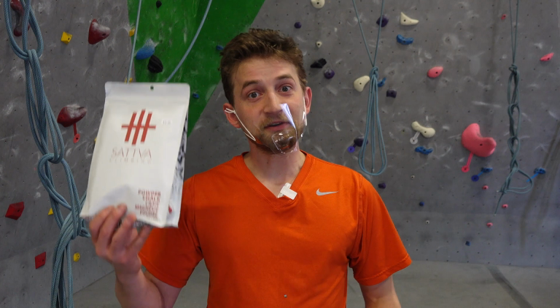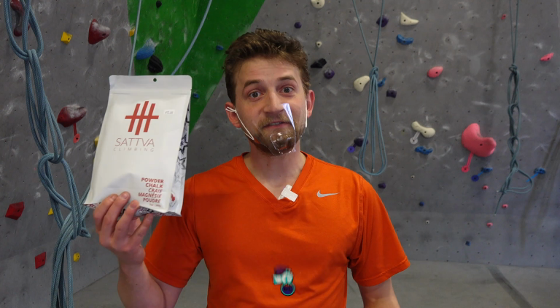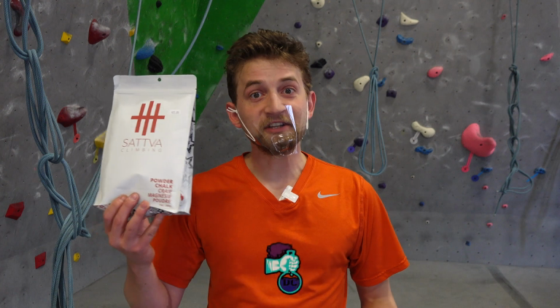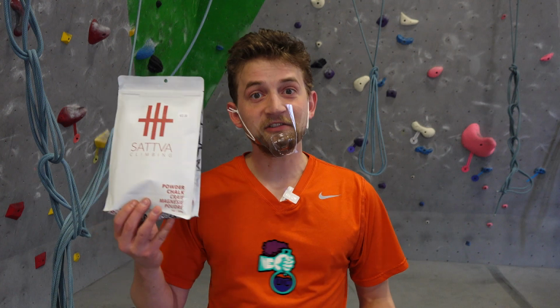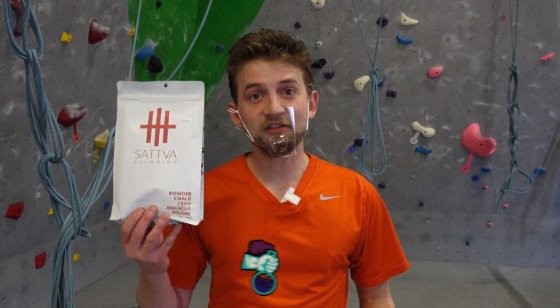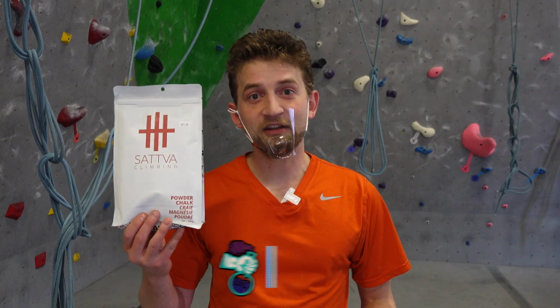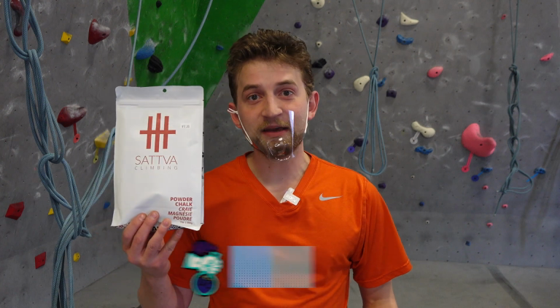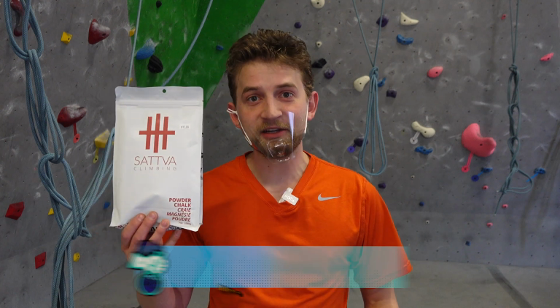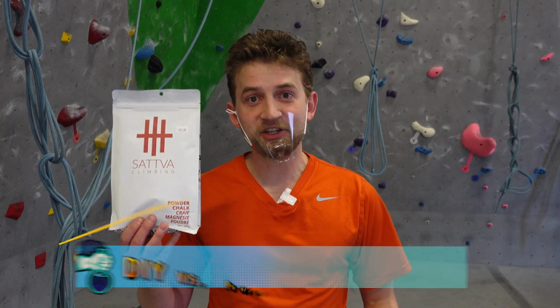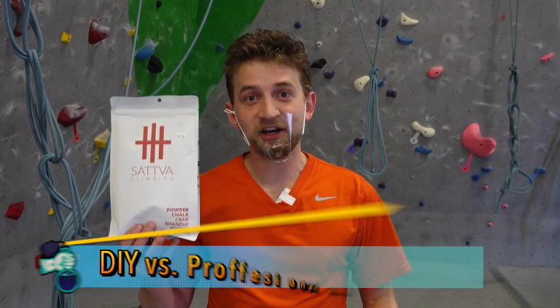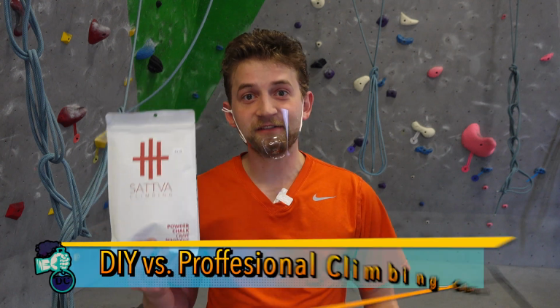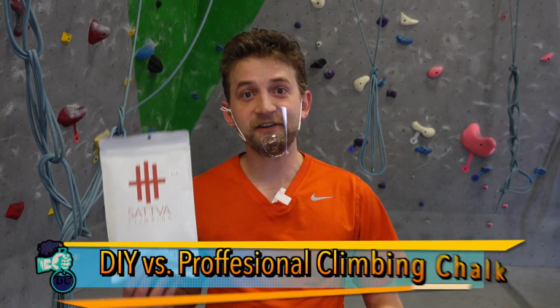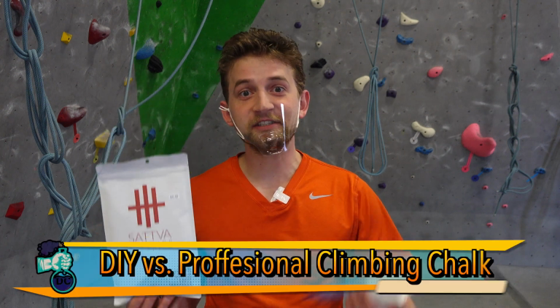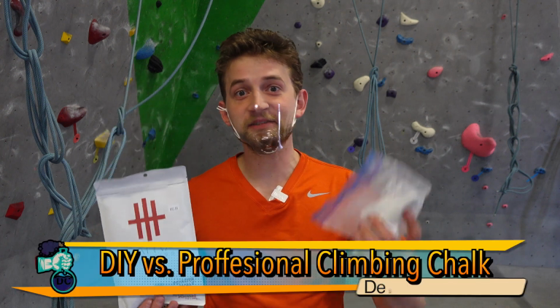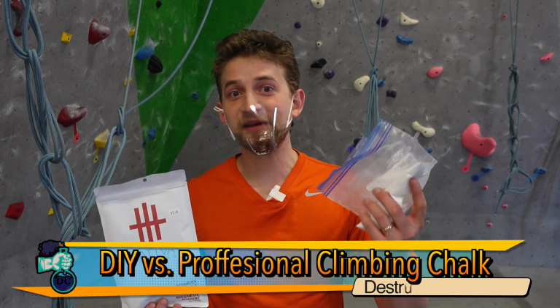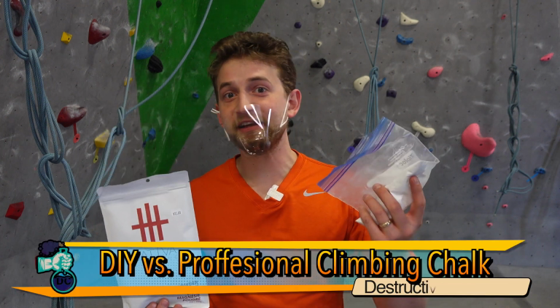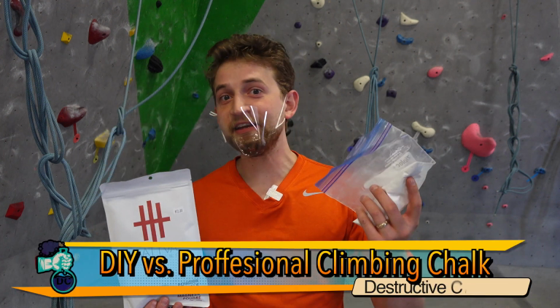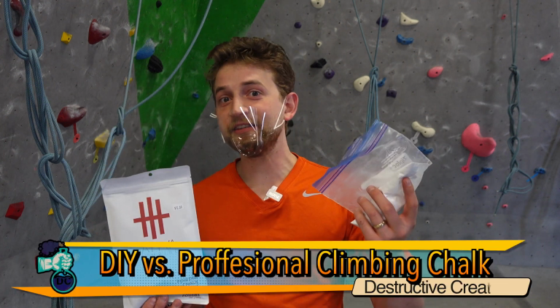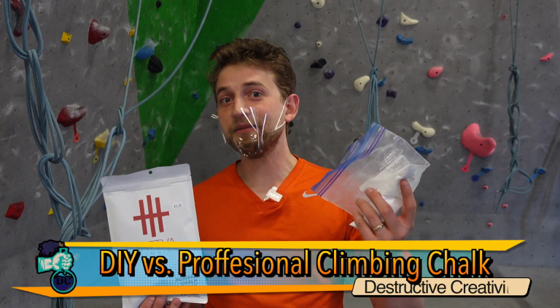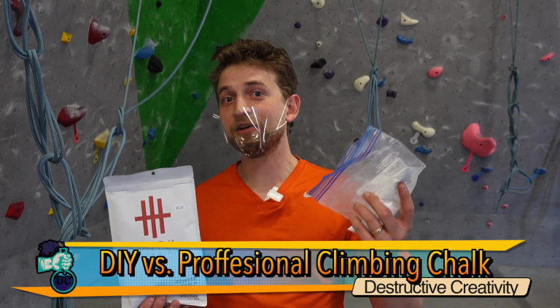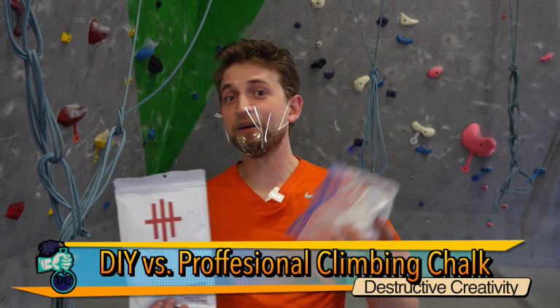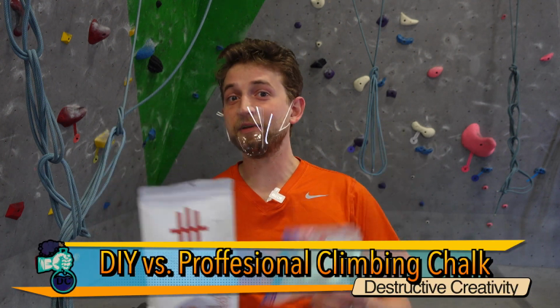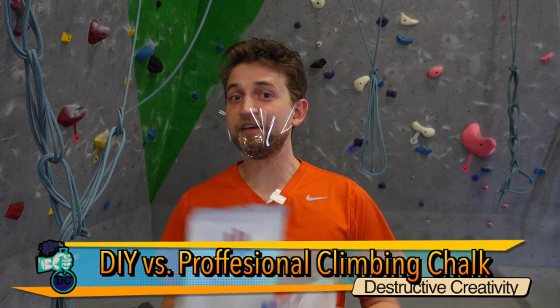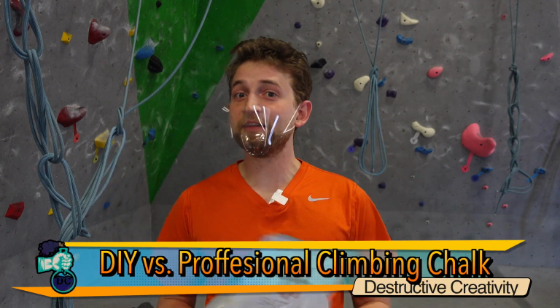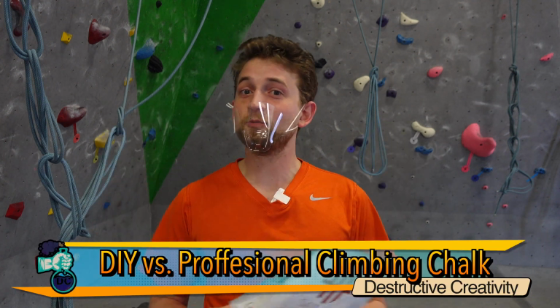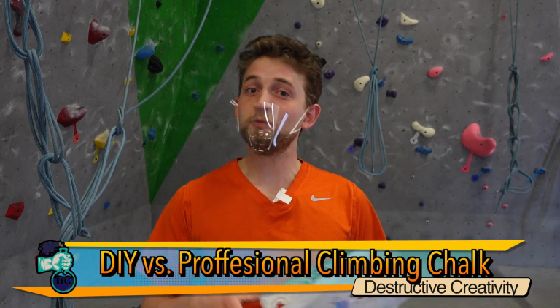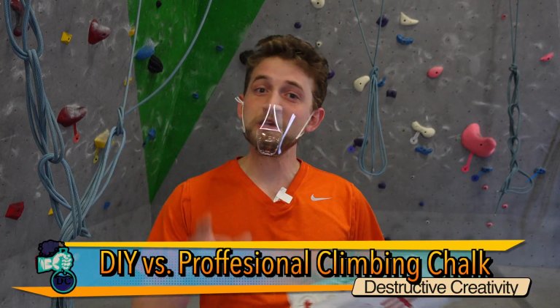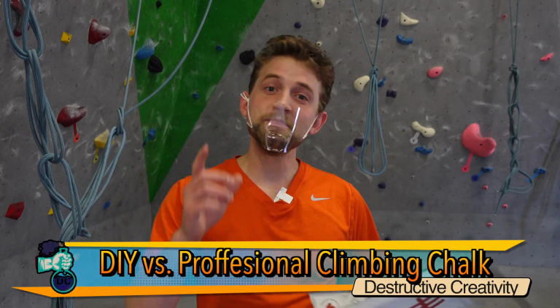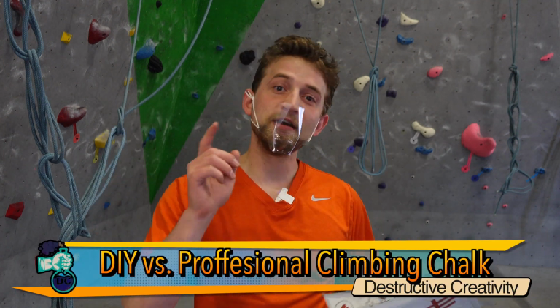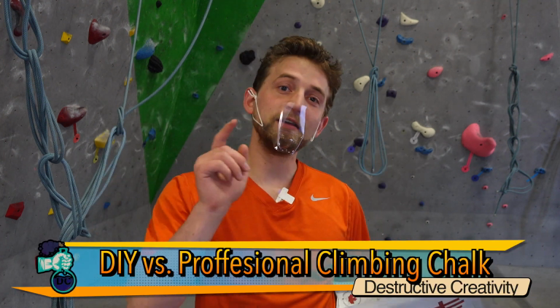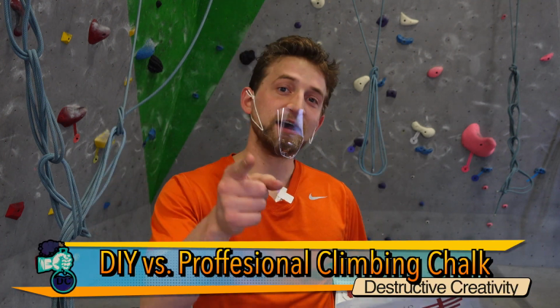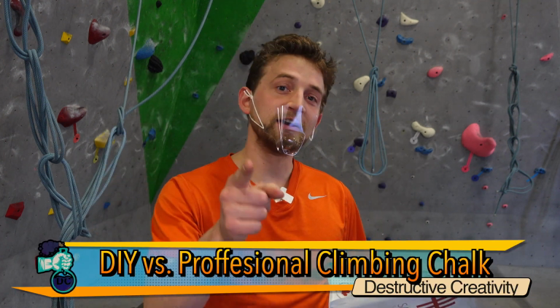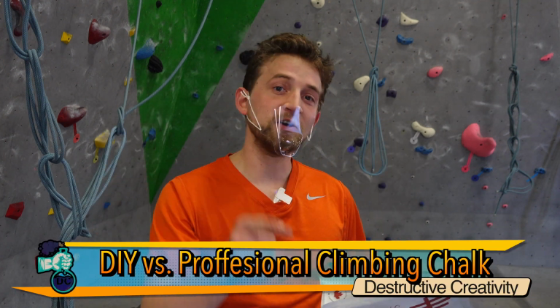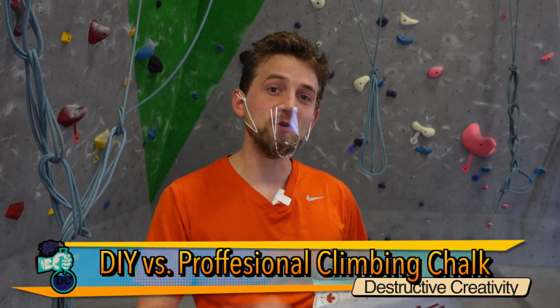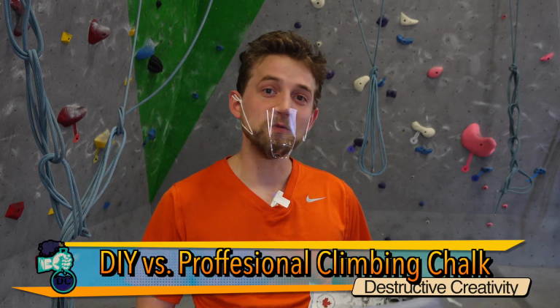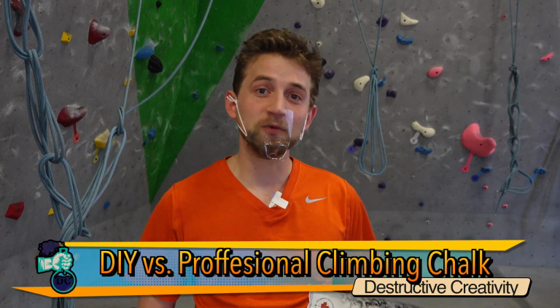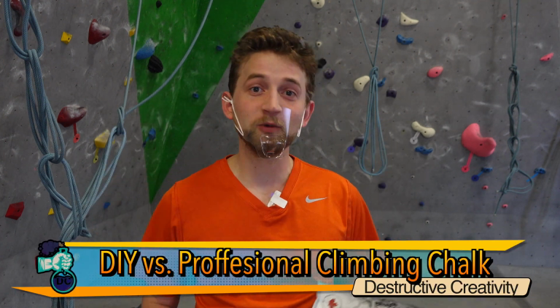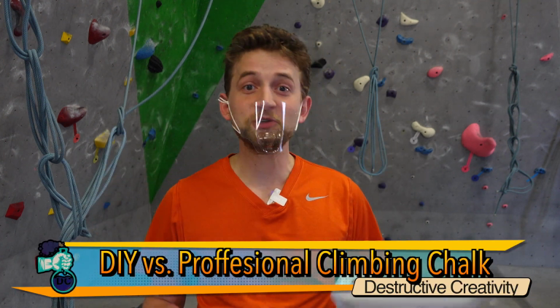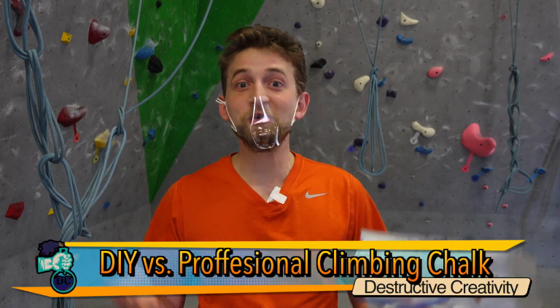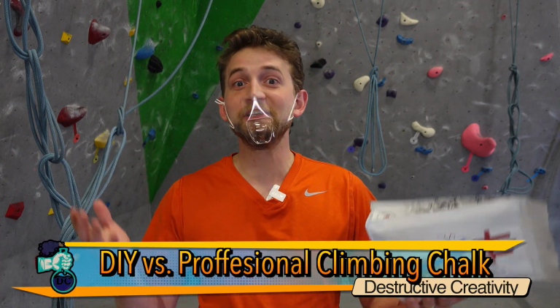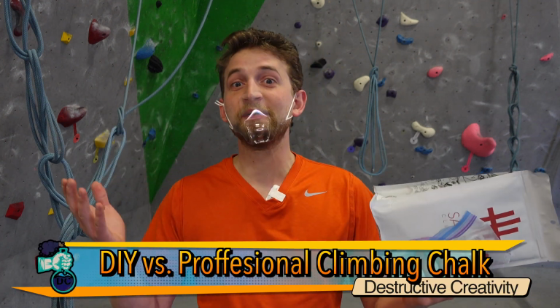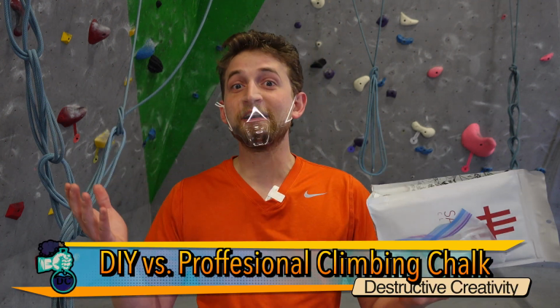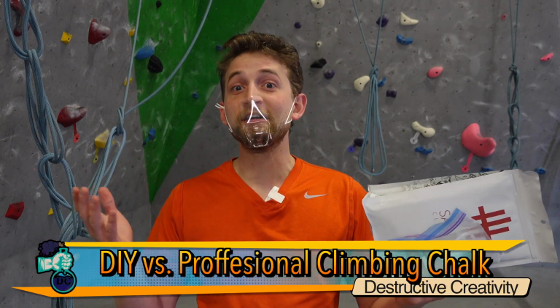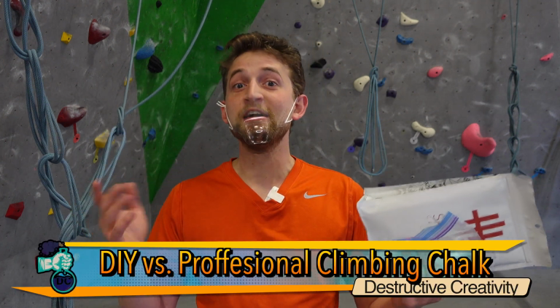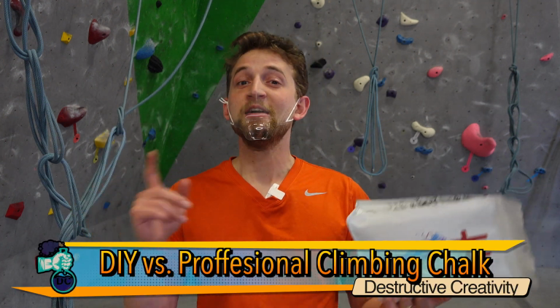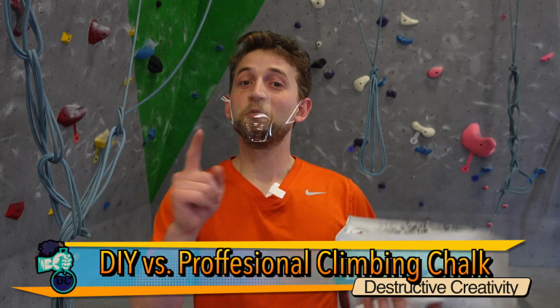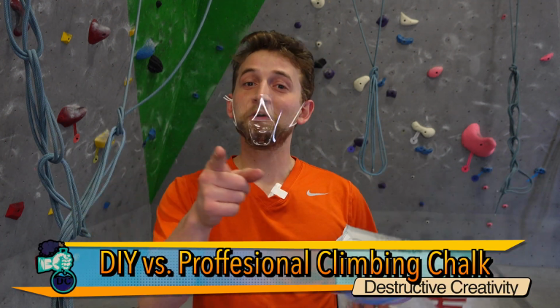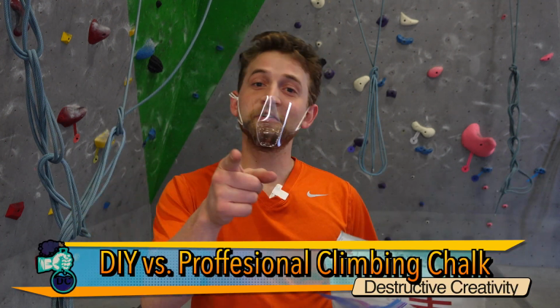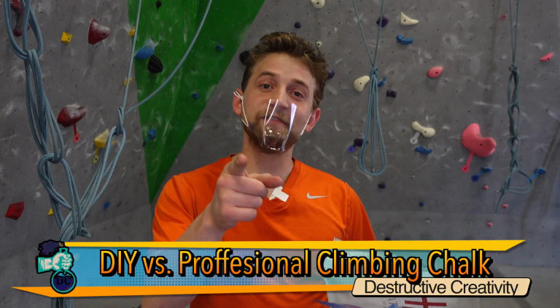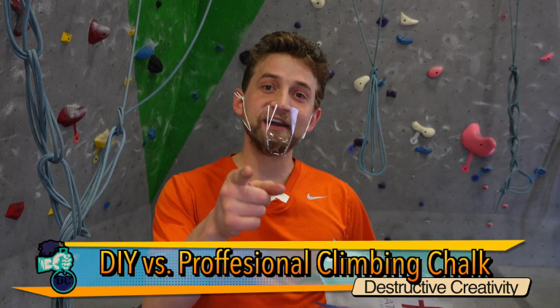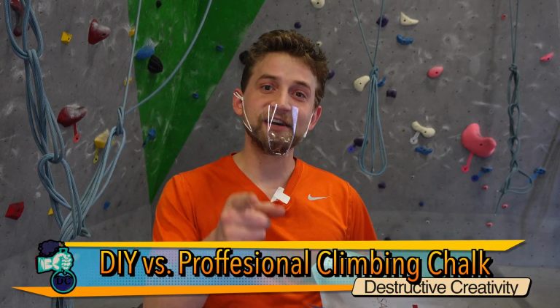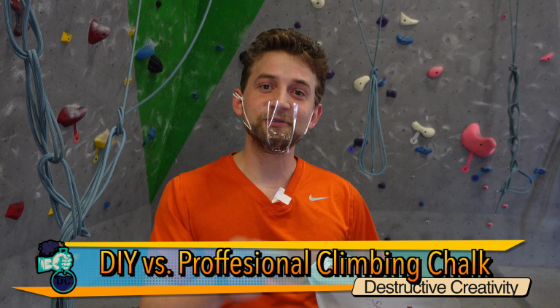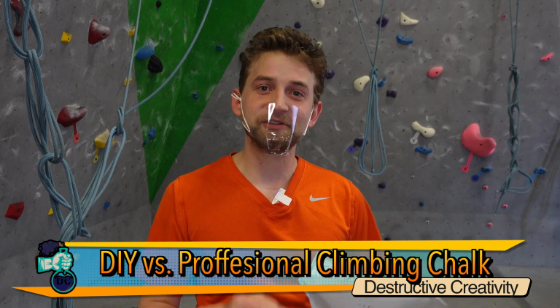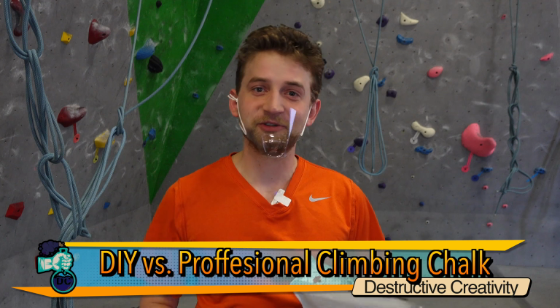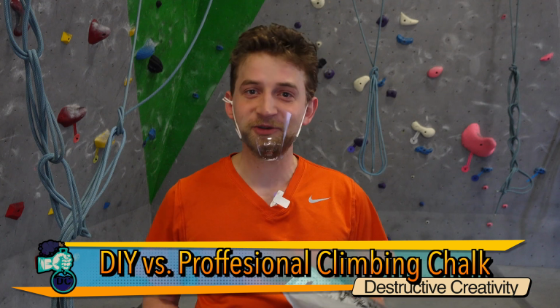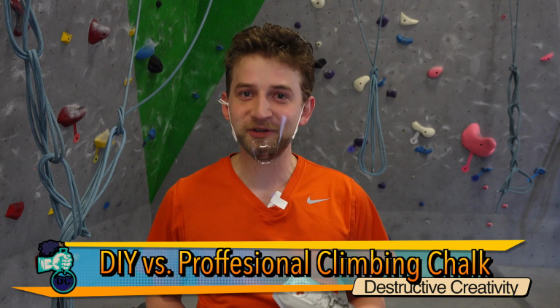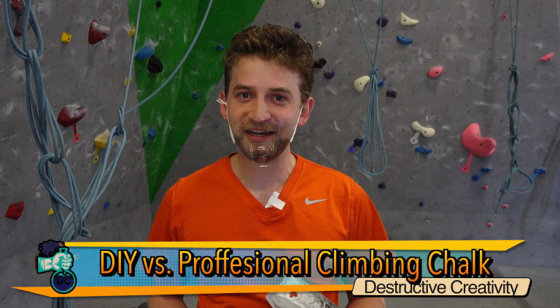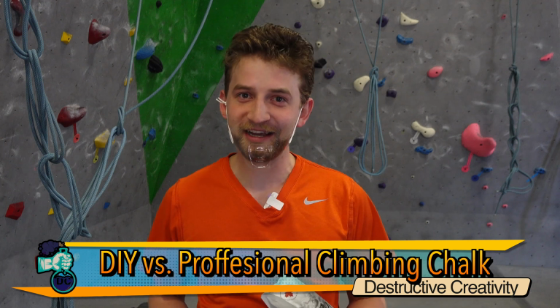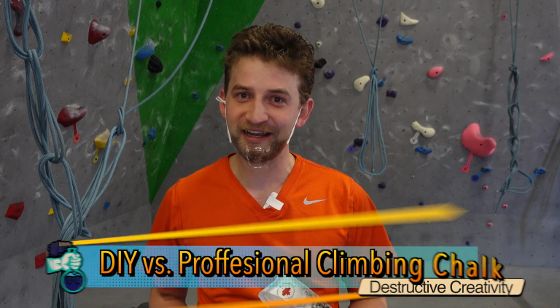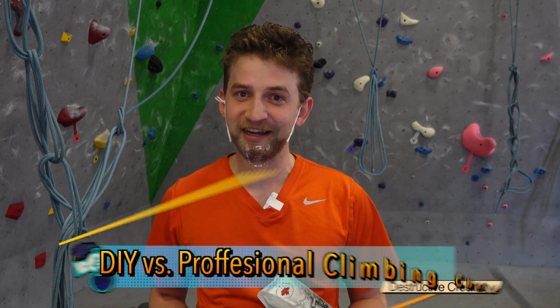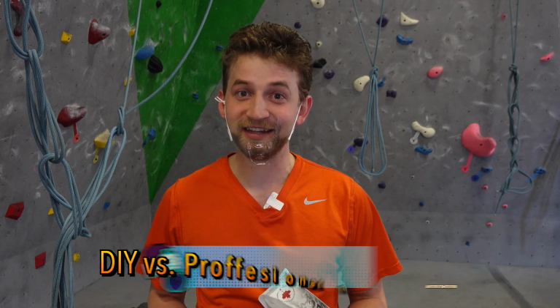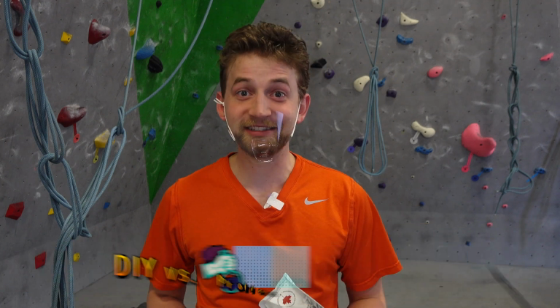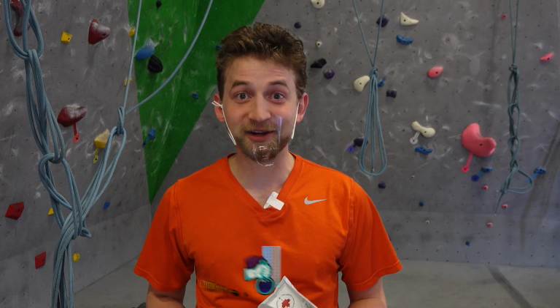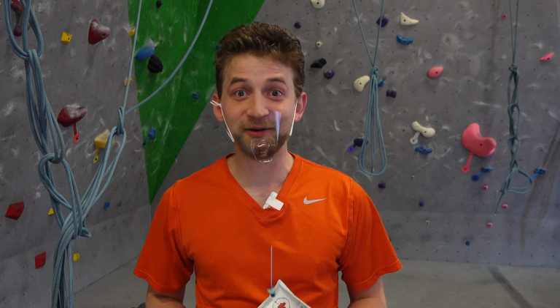Professional climbing chalk versus magnesium carbonate that we made at home. Which one is better? We're going to find out today.